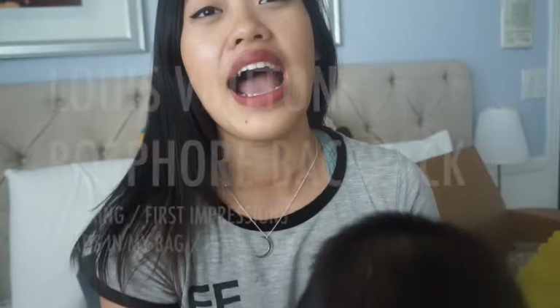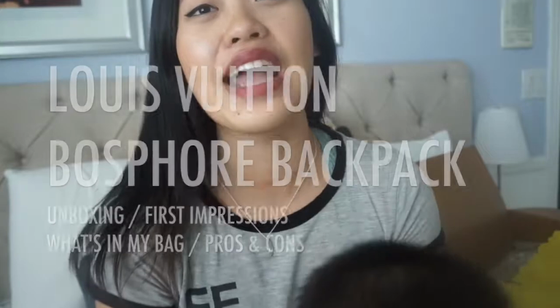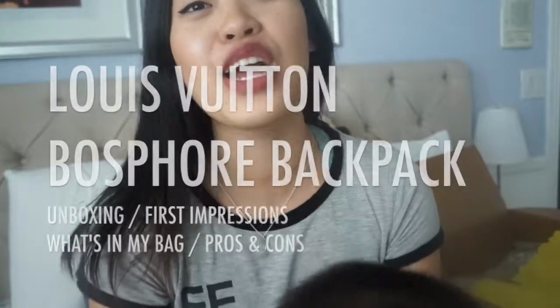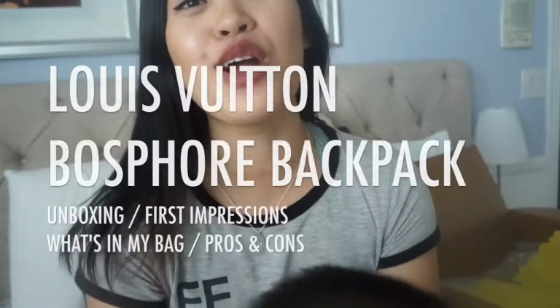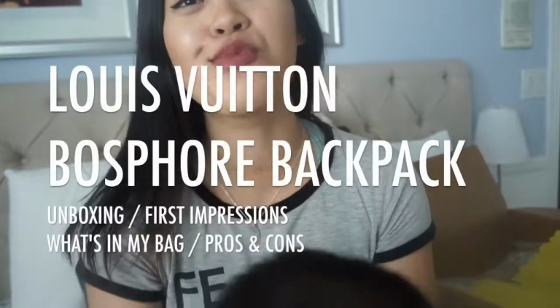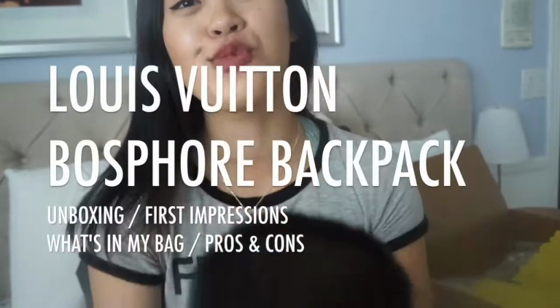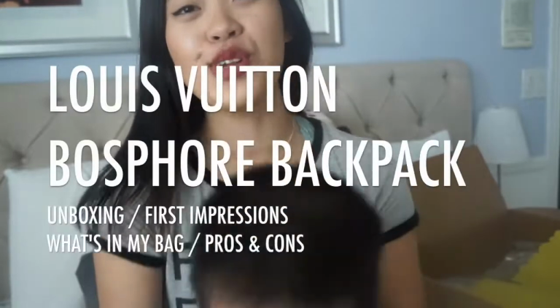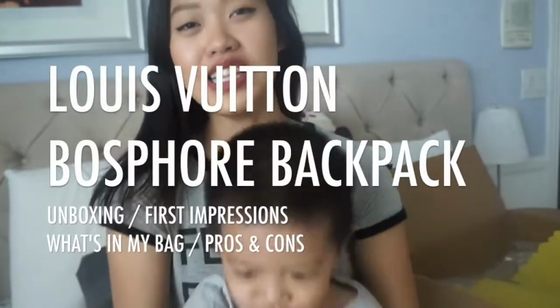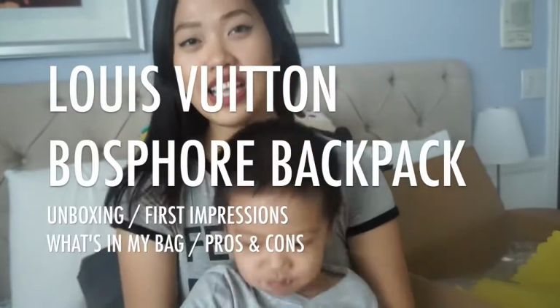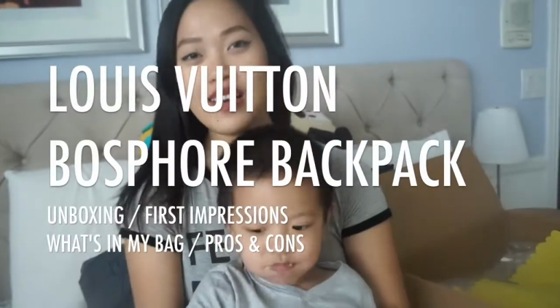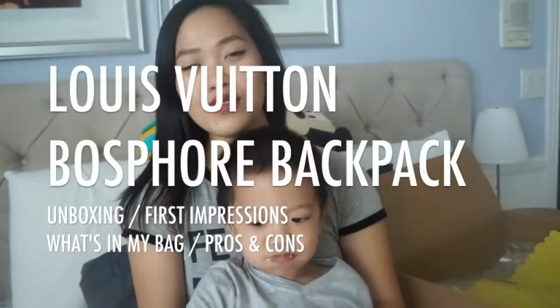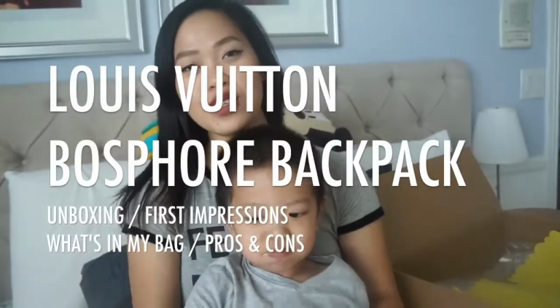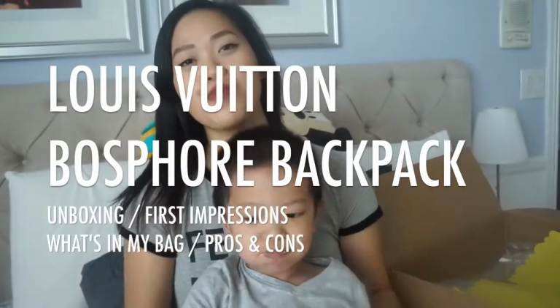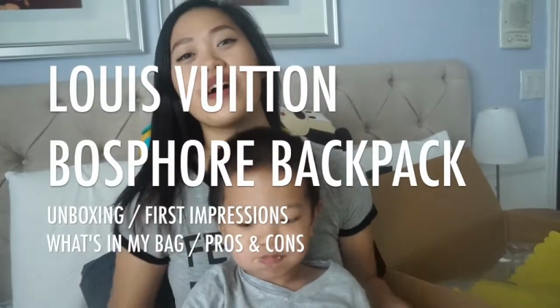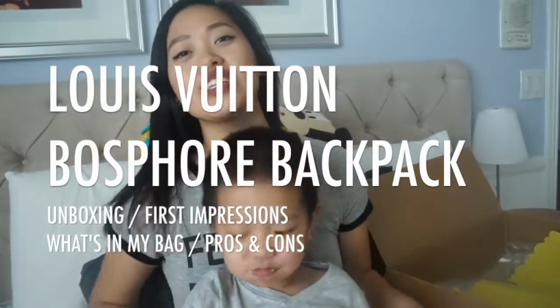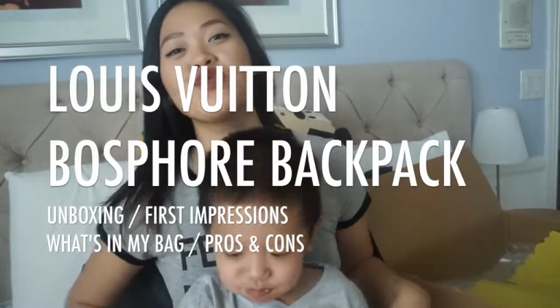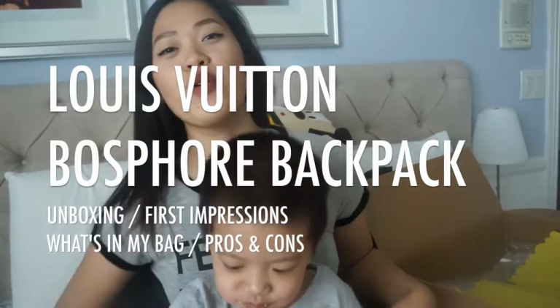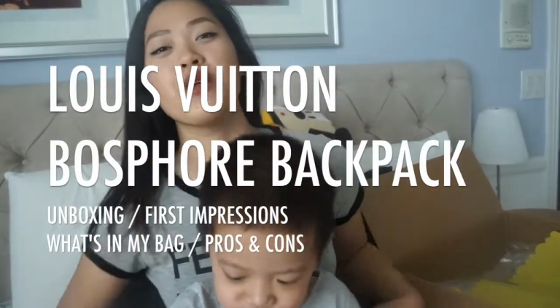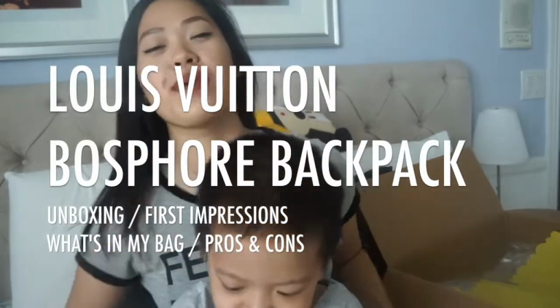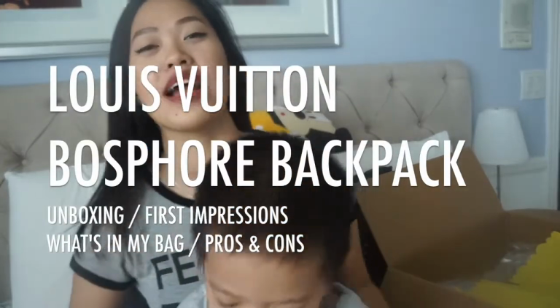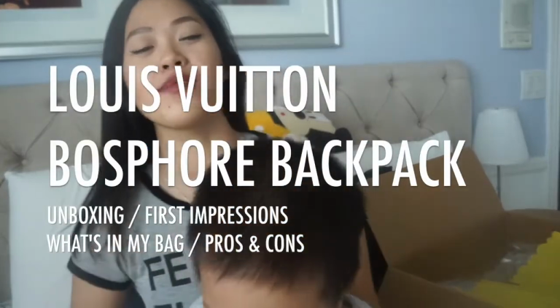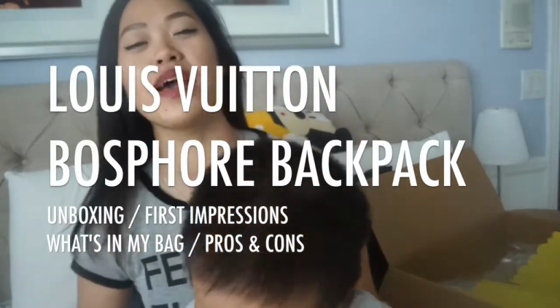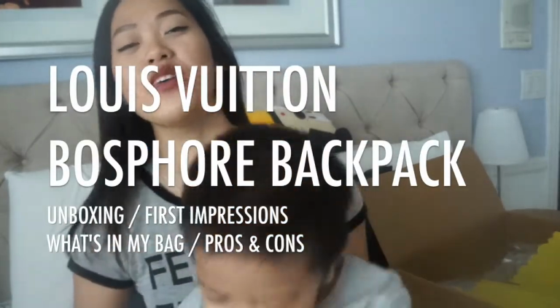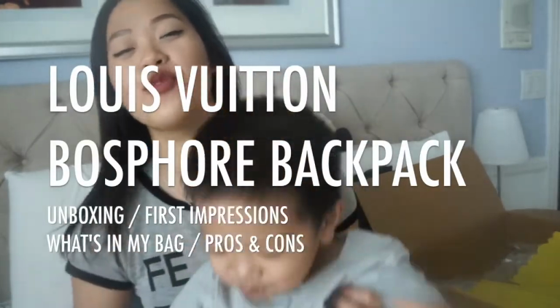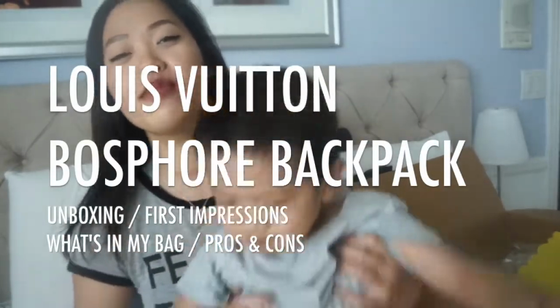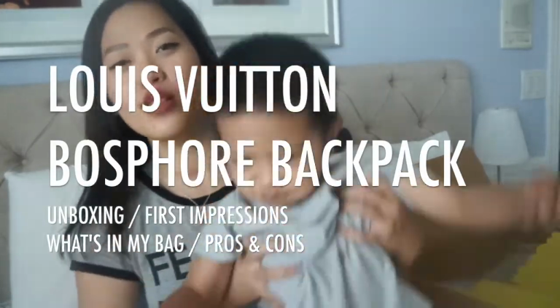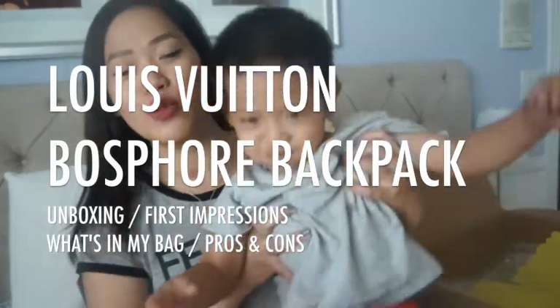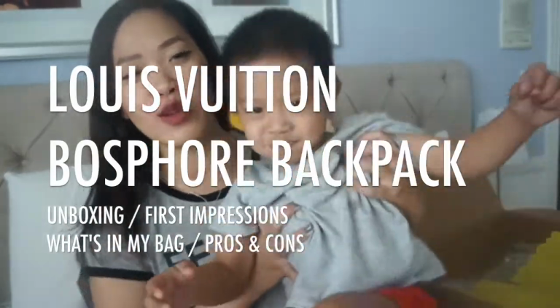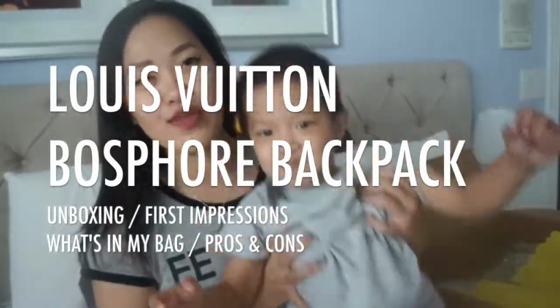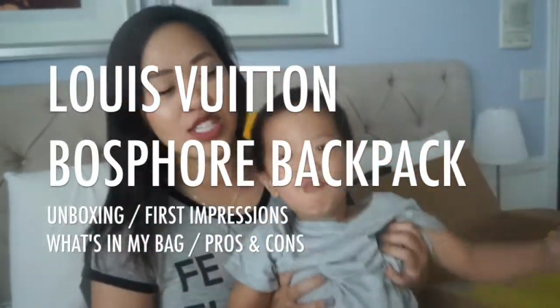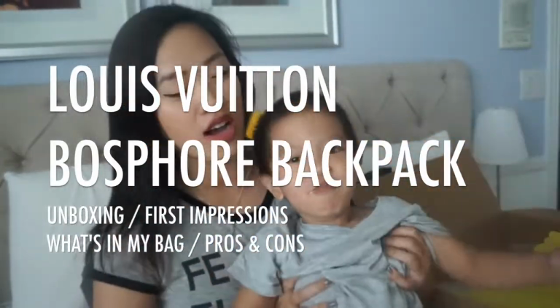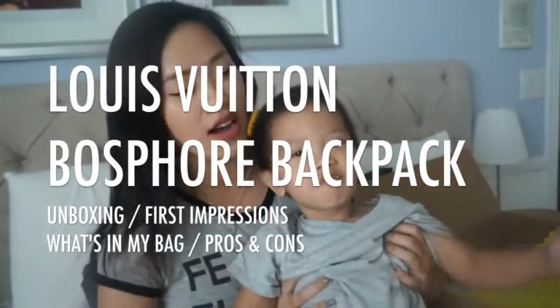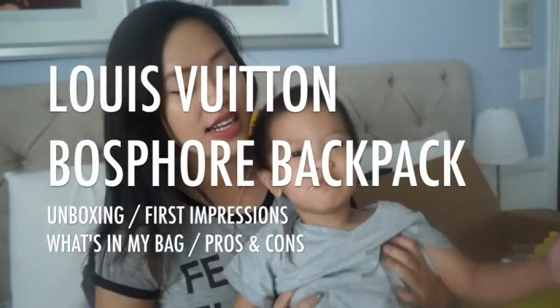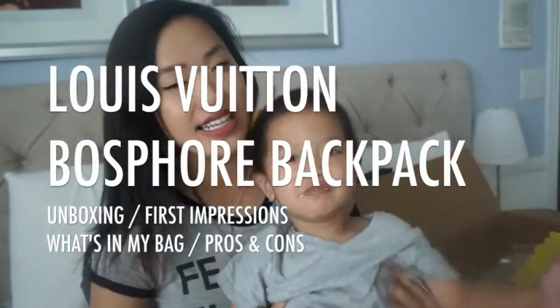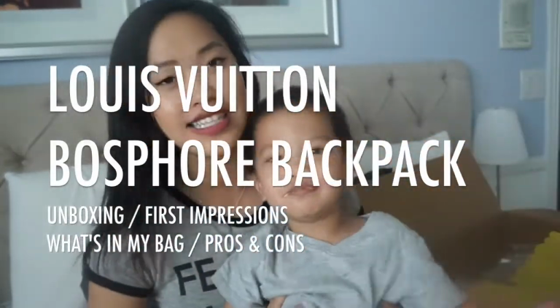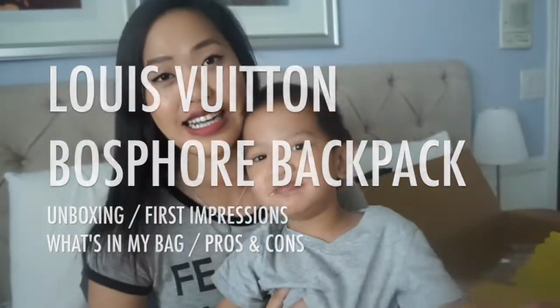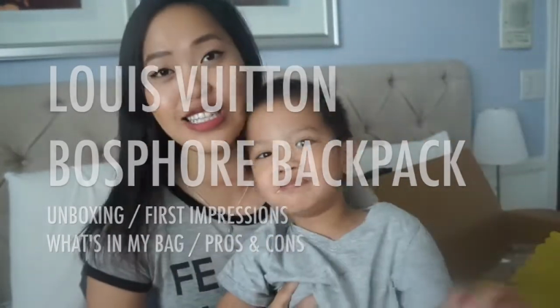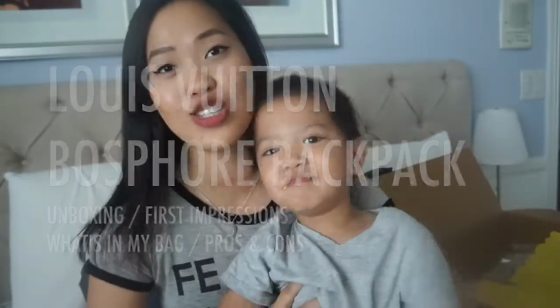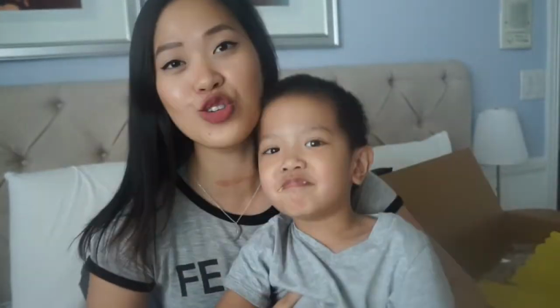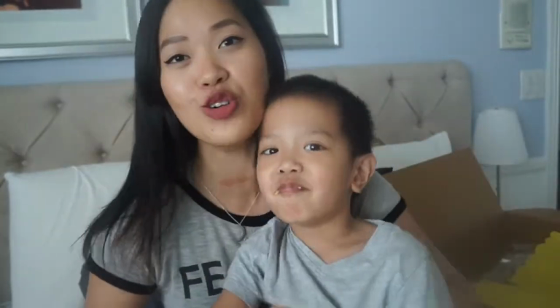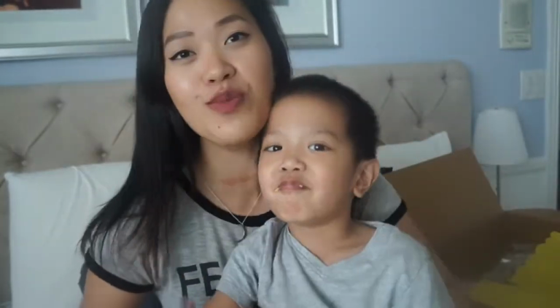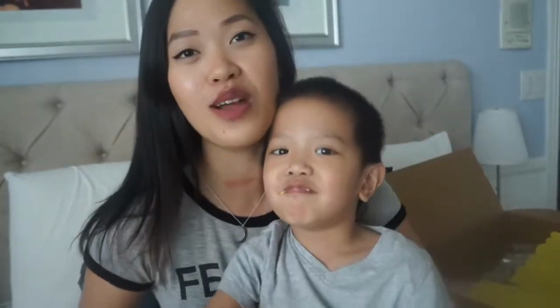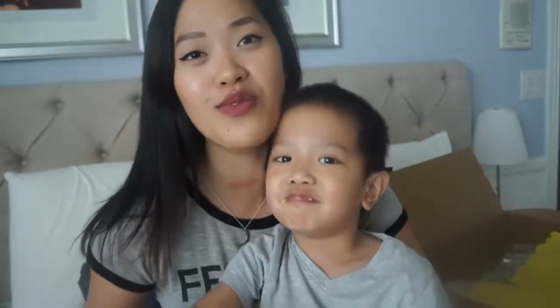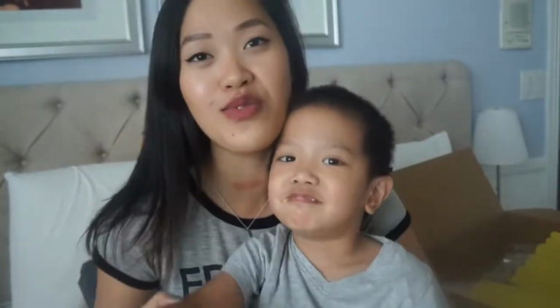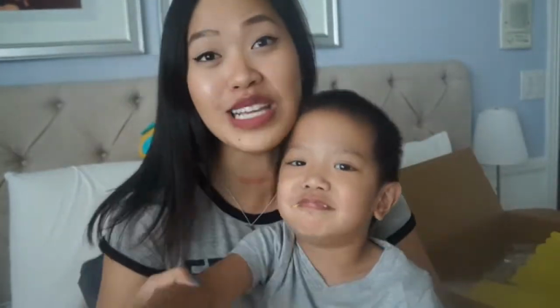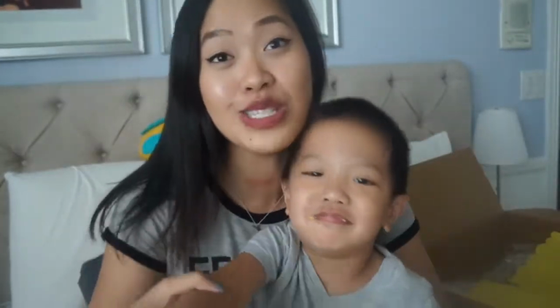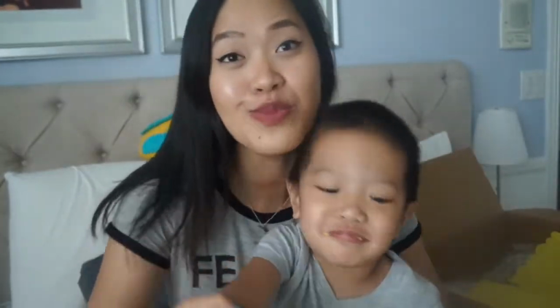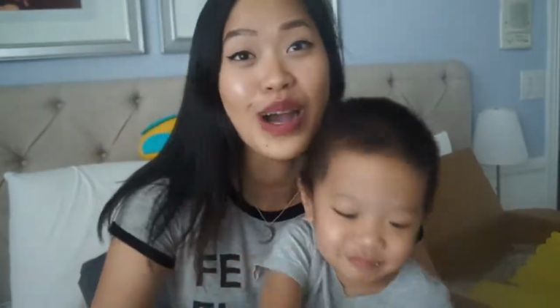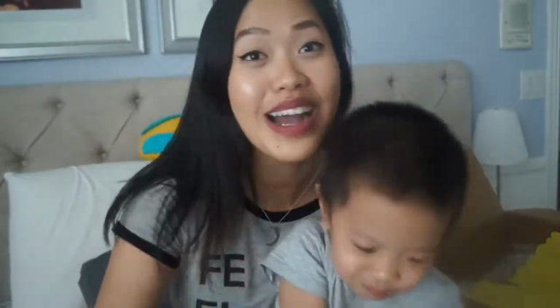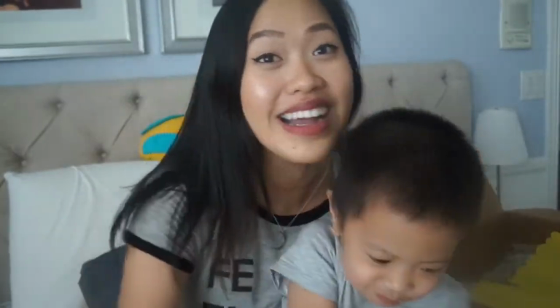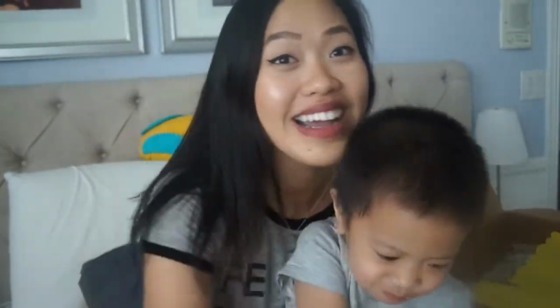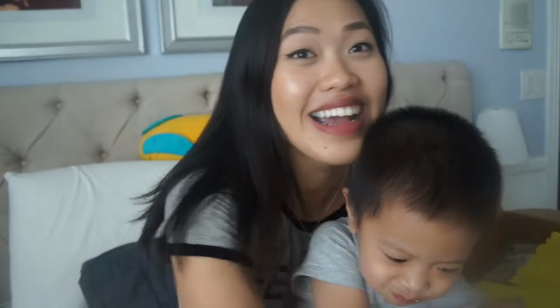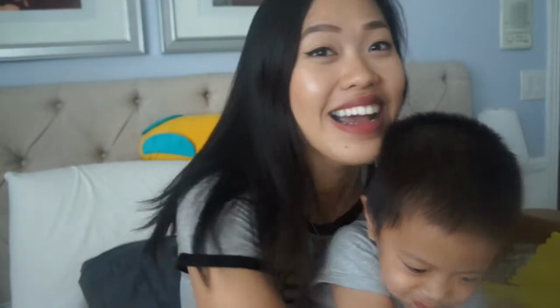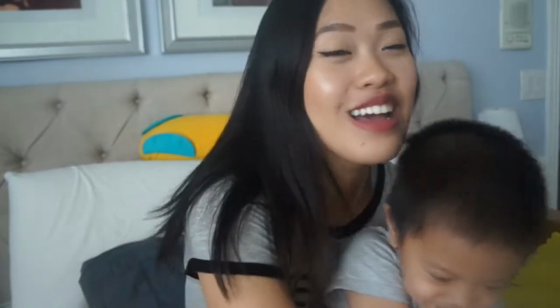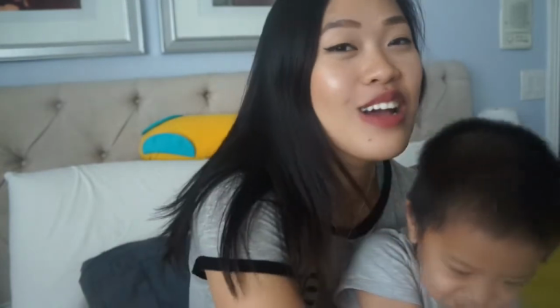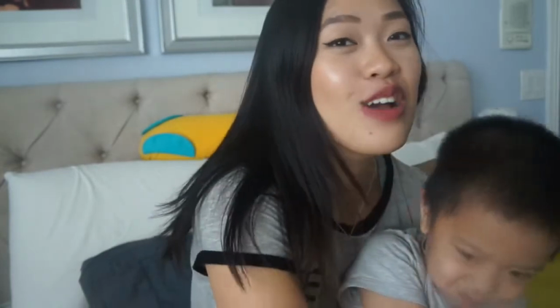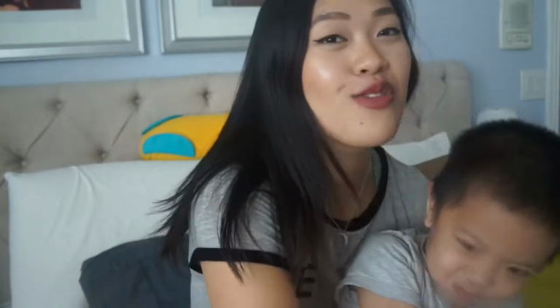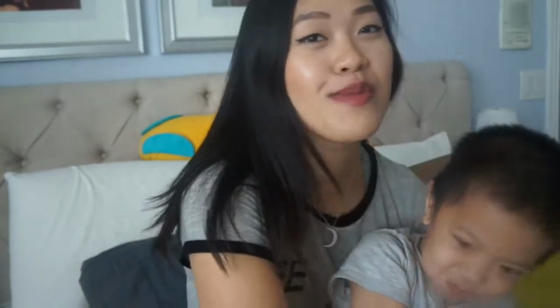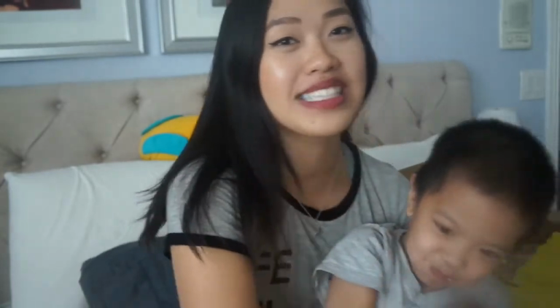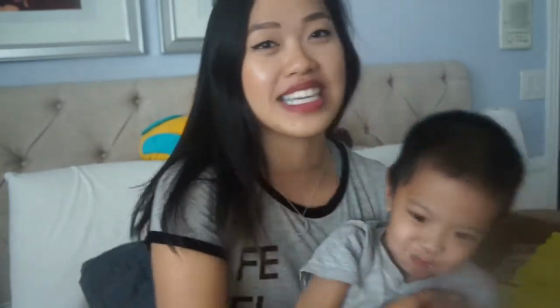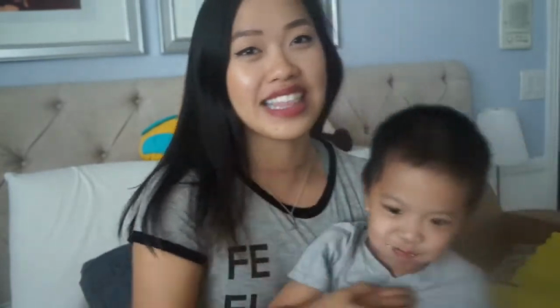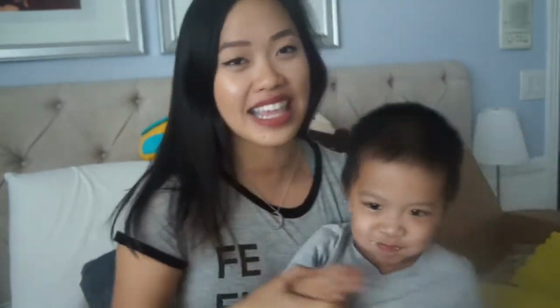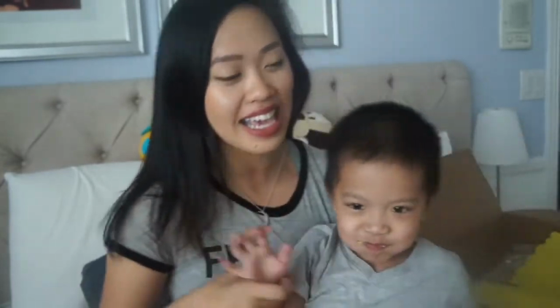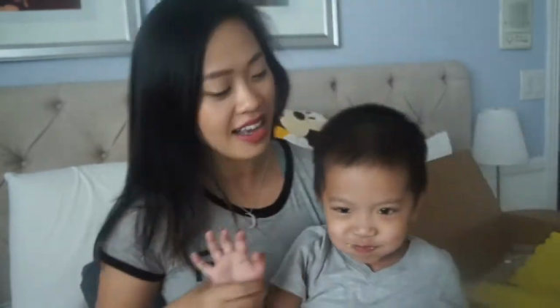I got a pre-loved Boss 4 backpack from the Louis Vuitton Addicteds group on Facebook from Adipi.